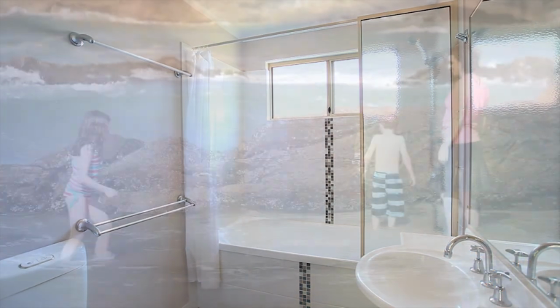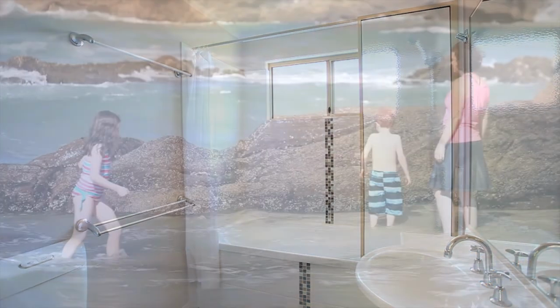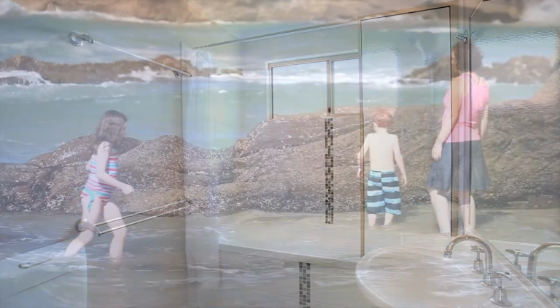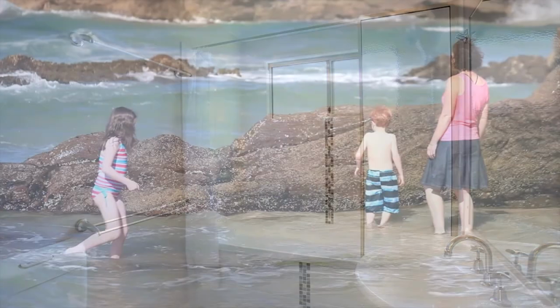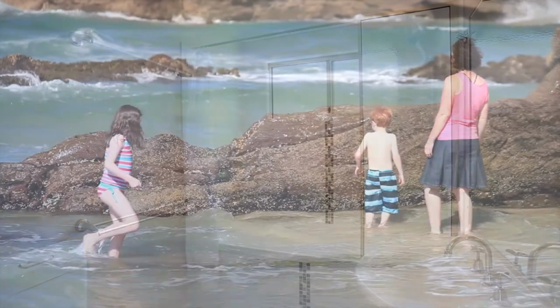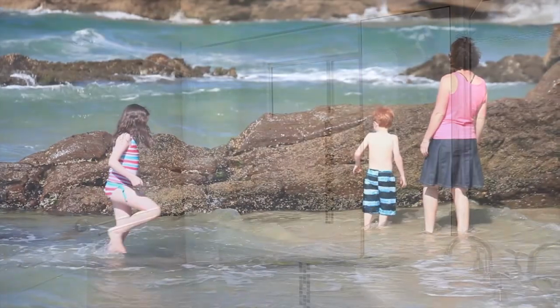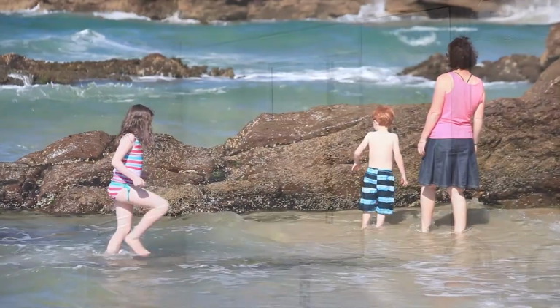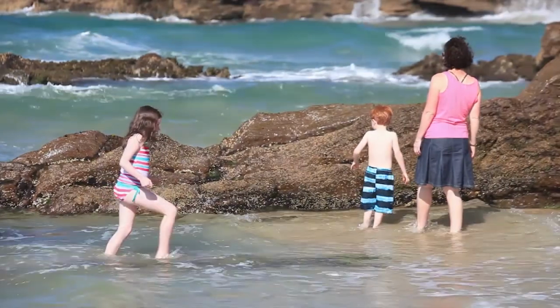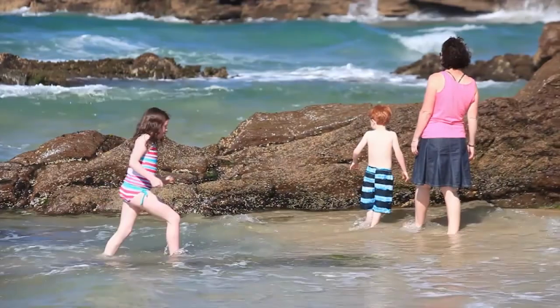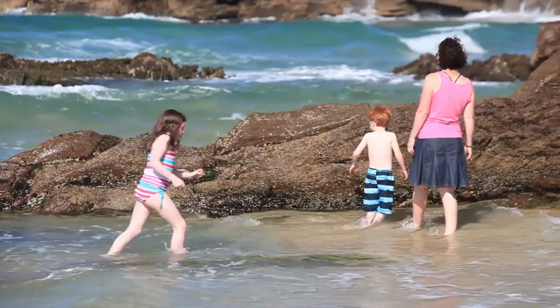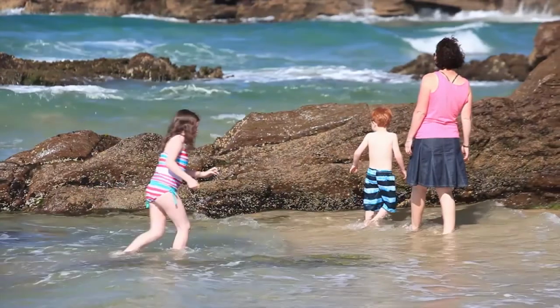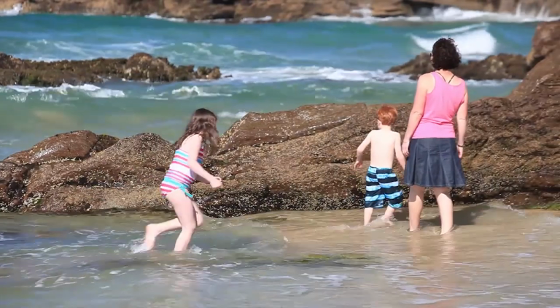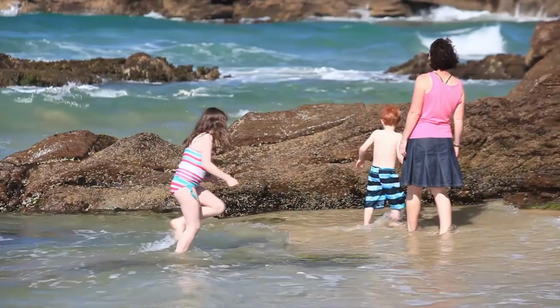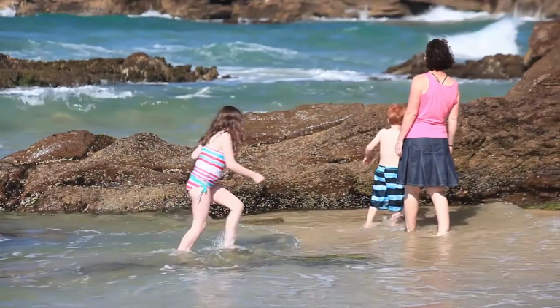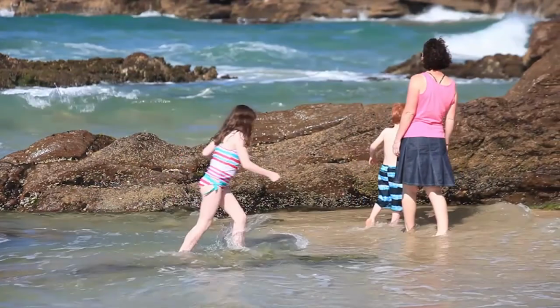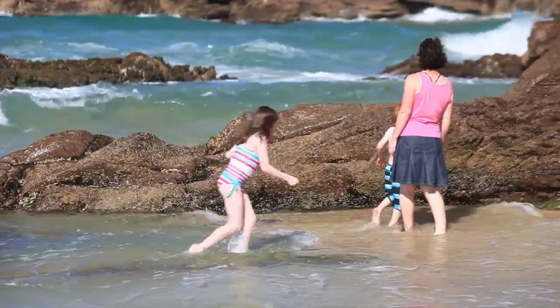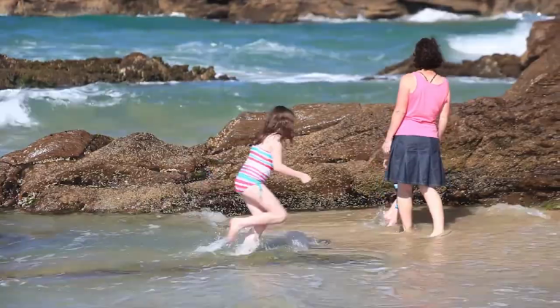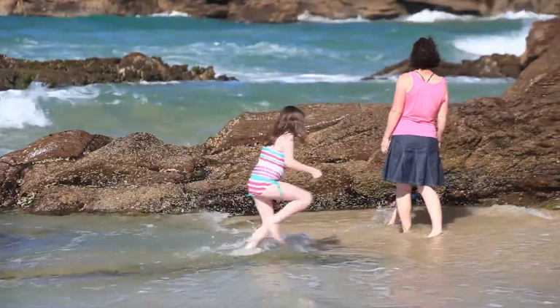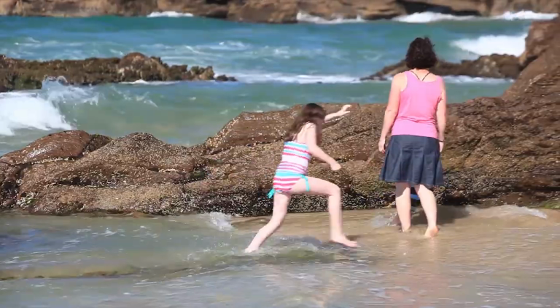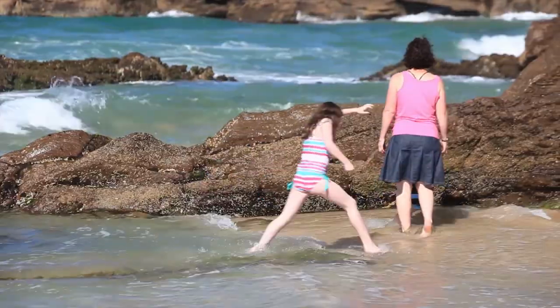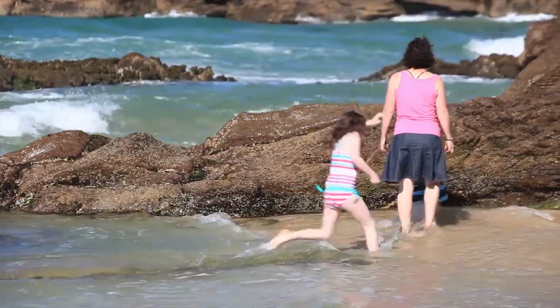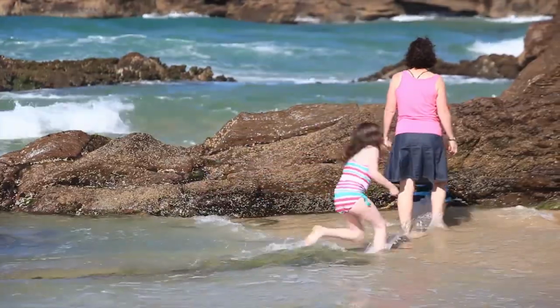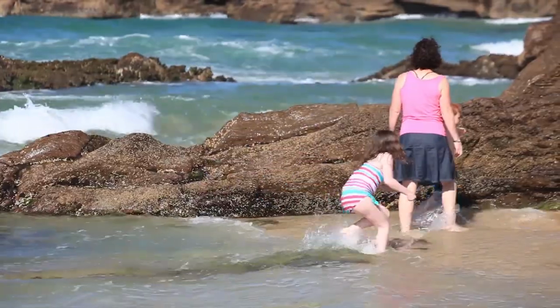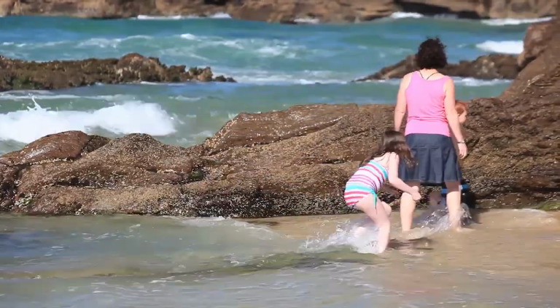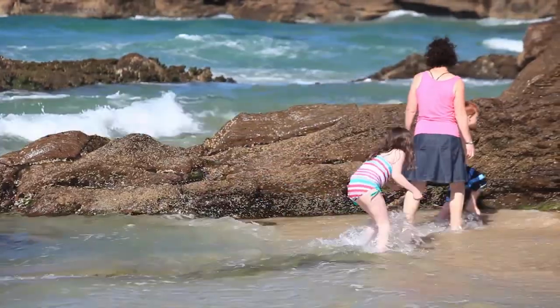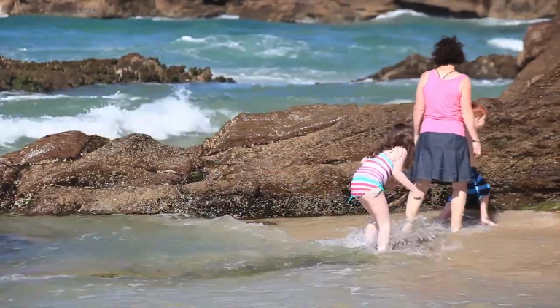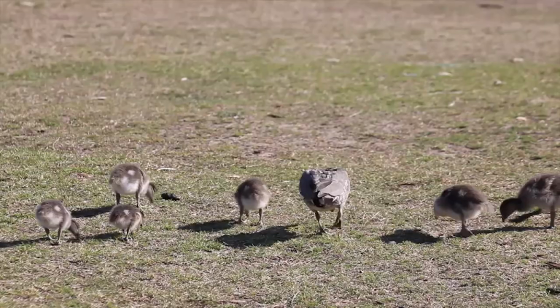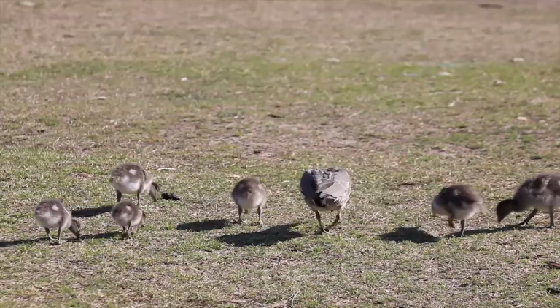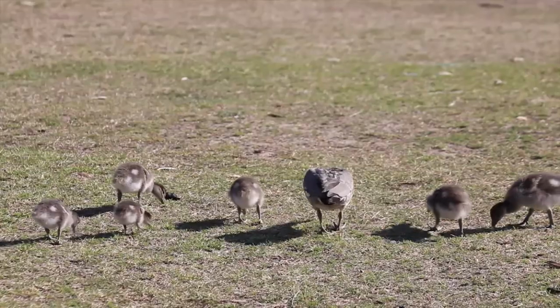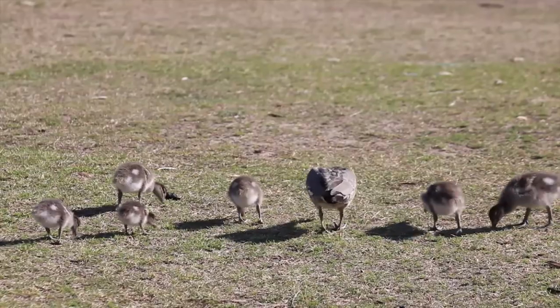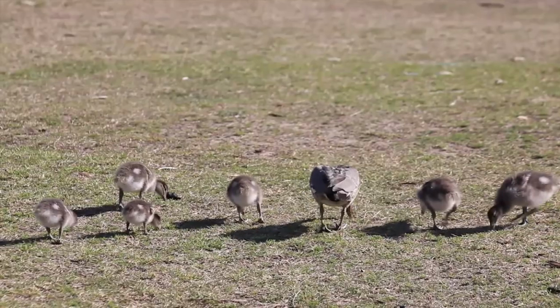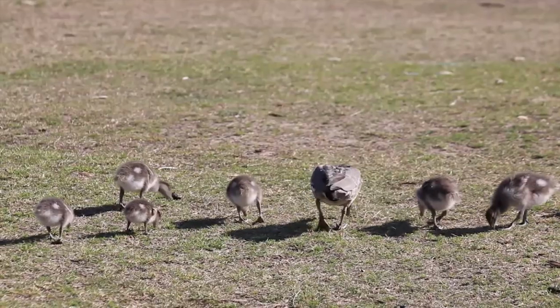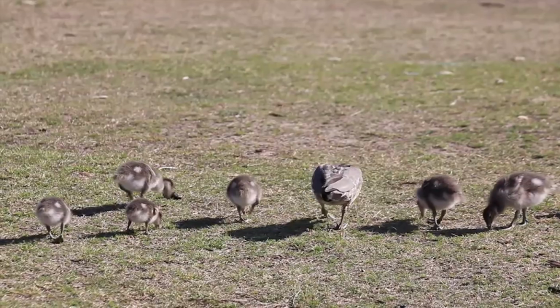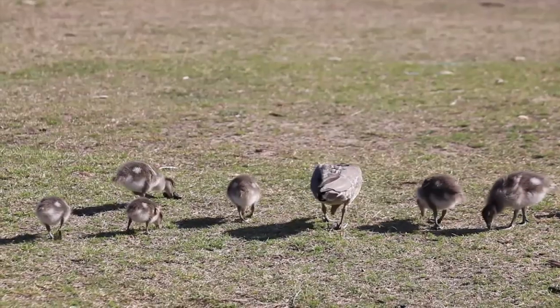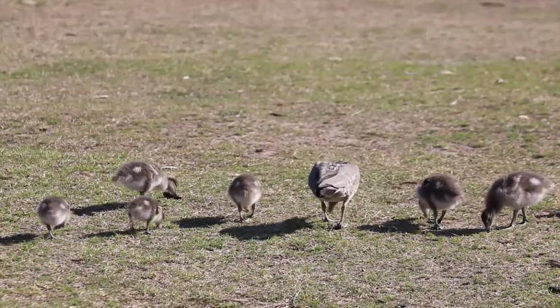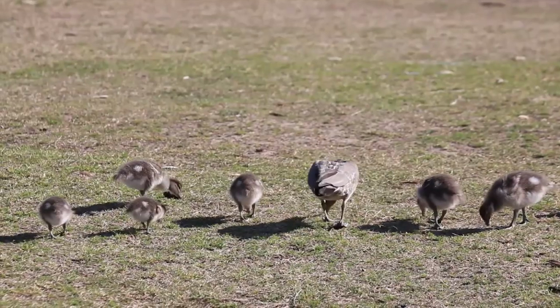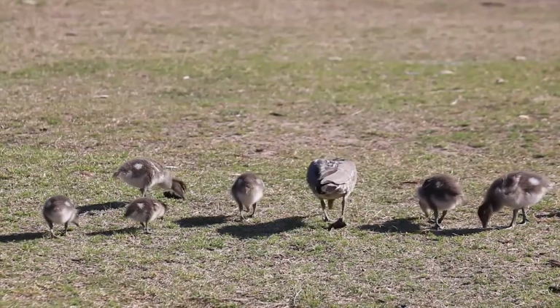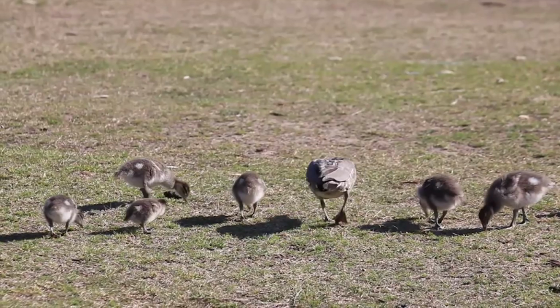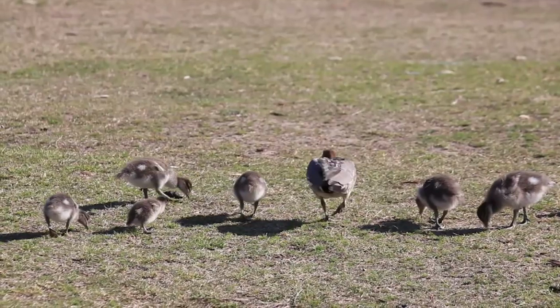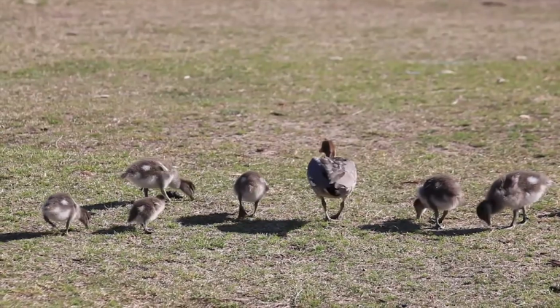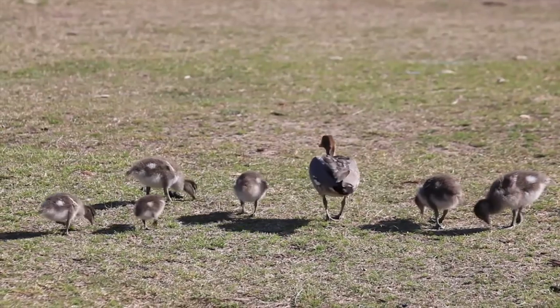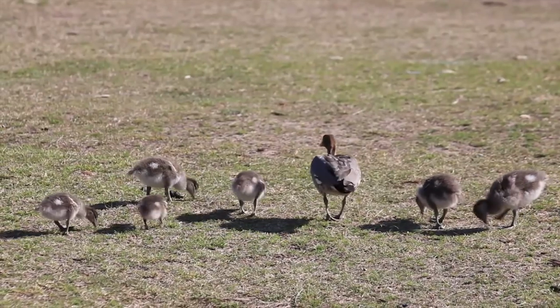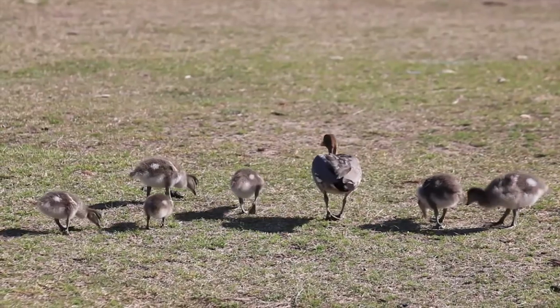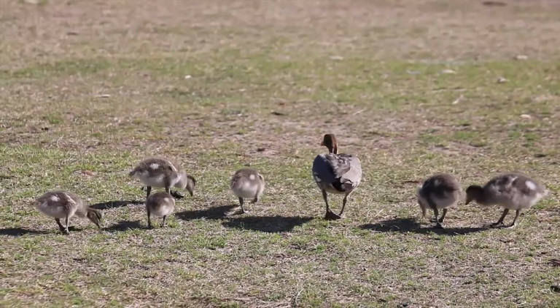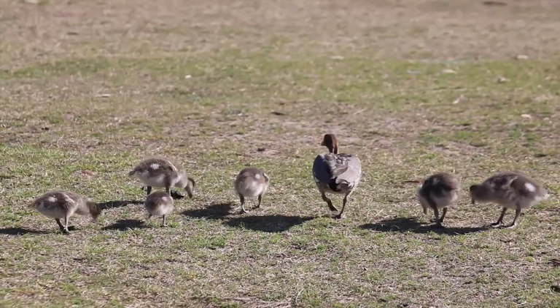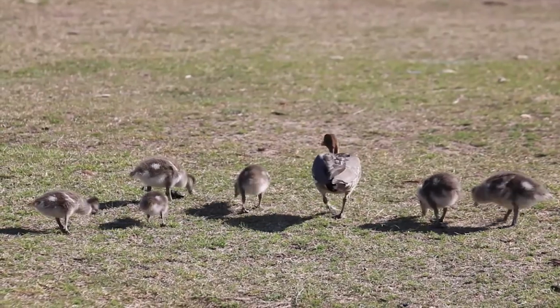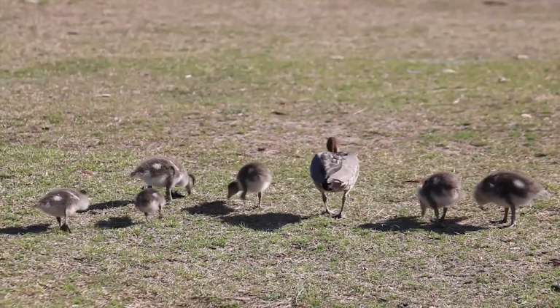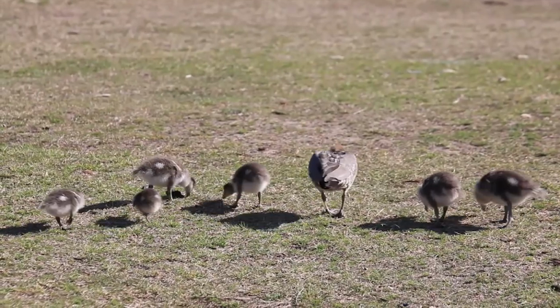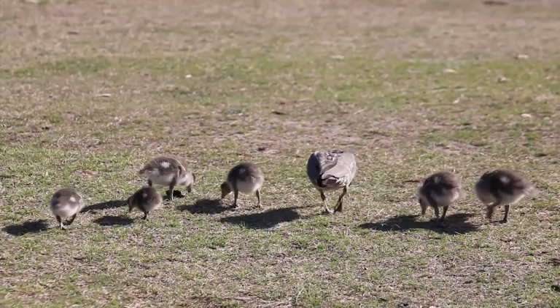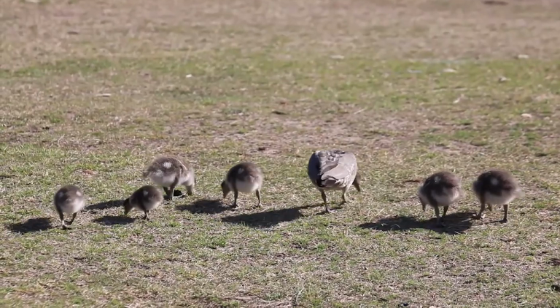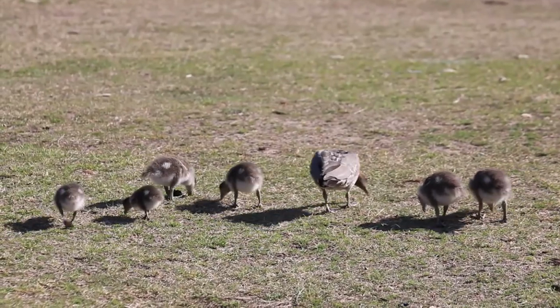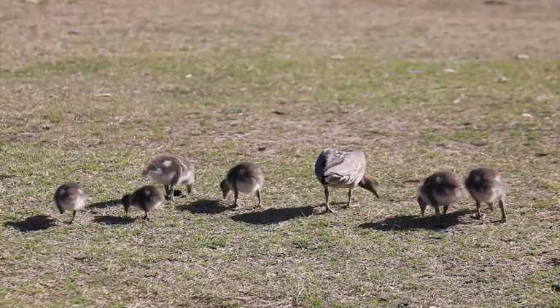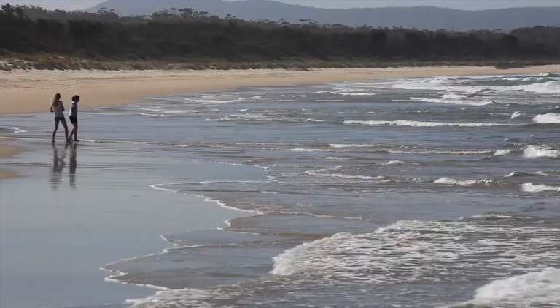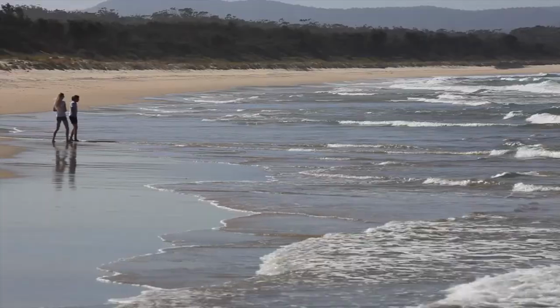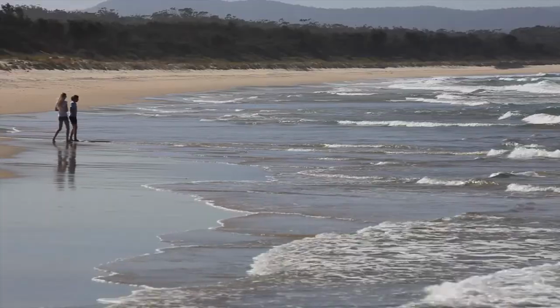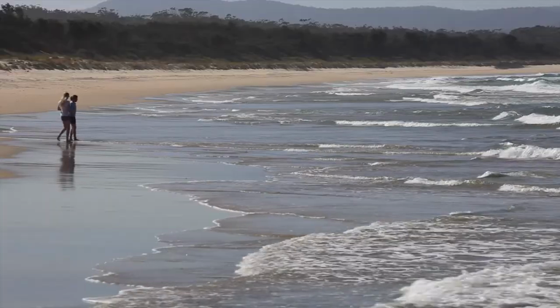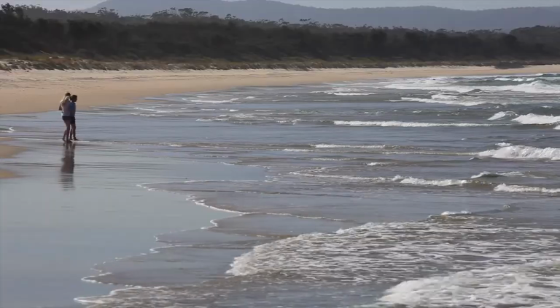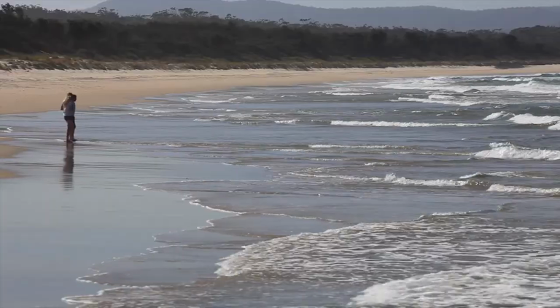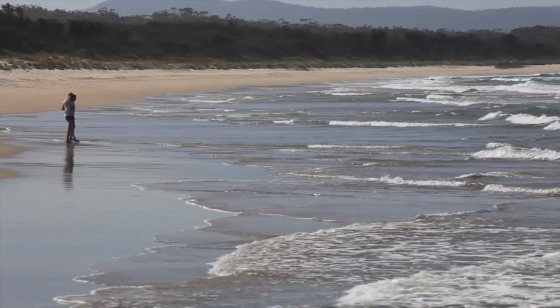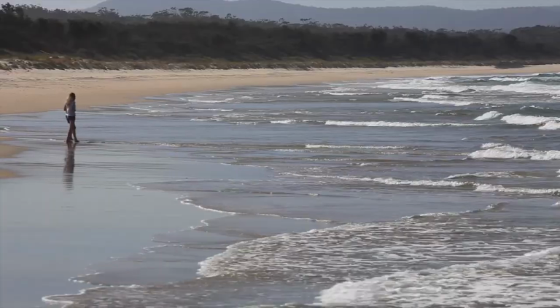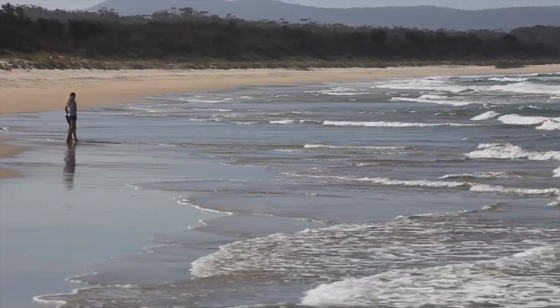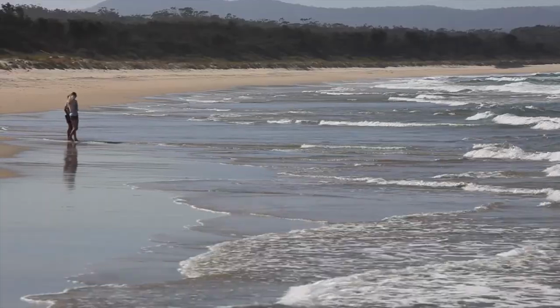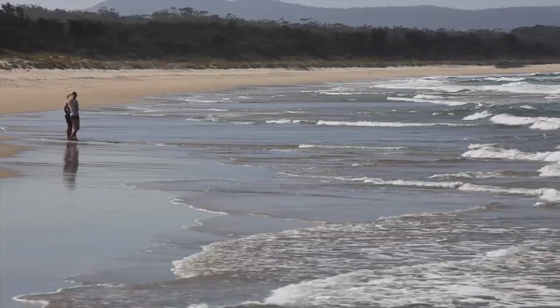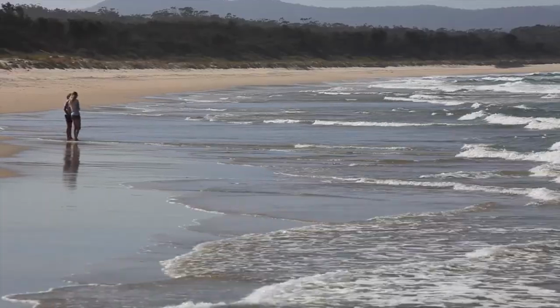Enjoy the stunning beaches and watch the abundant wildlife. Make Pambula Beach your next holiday destination.